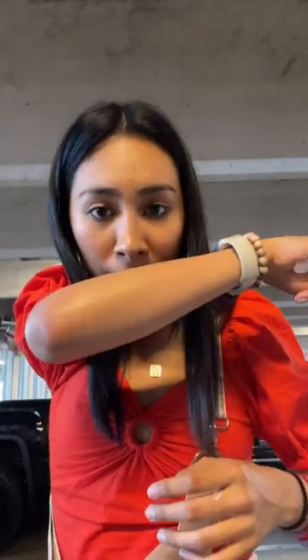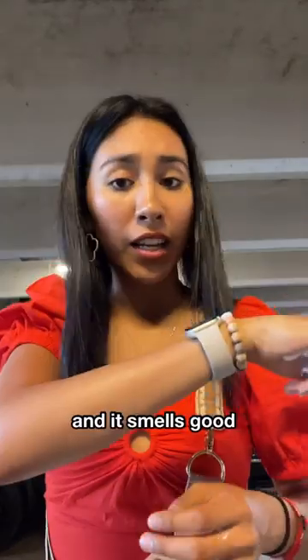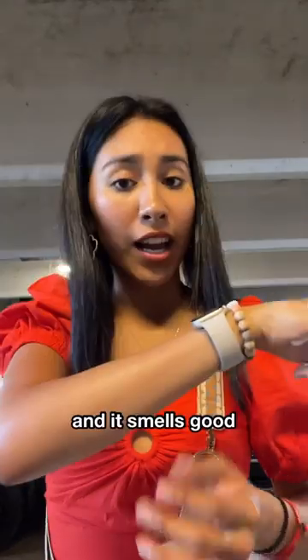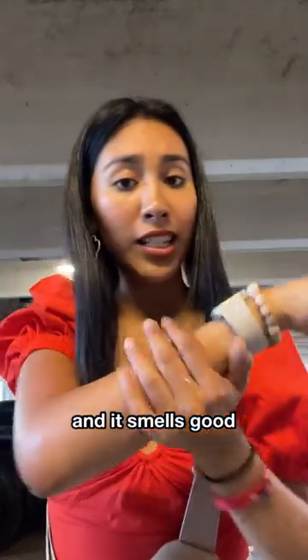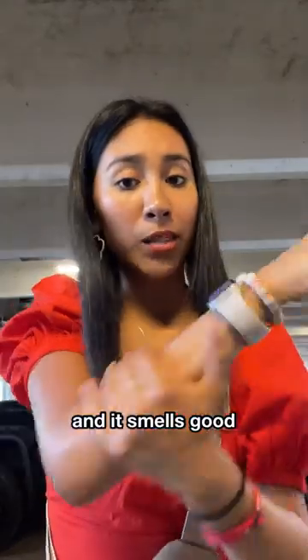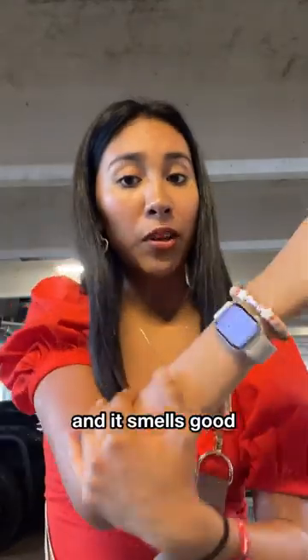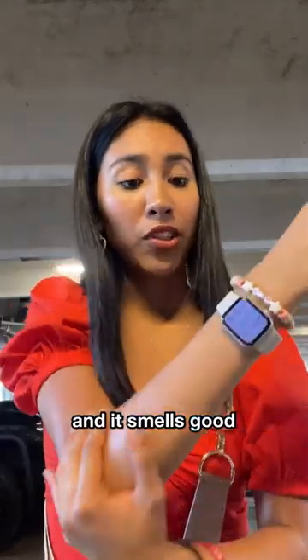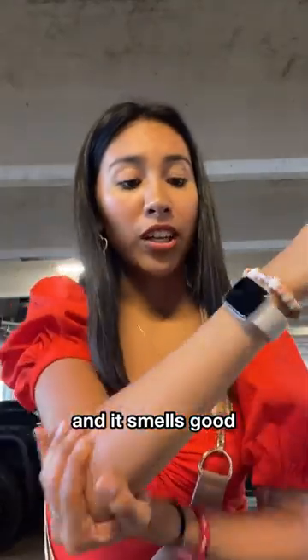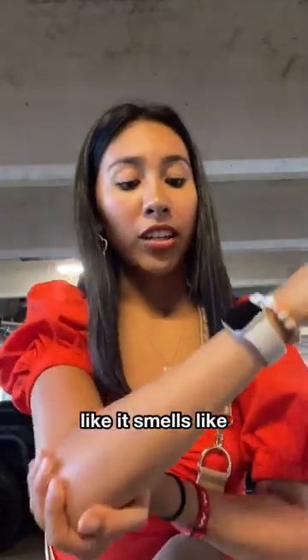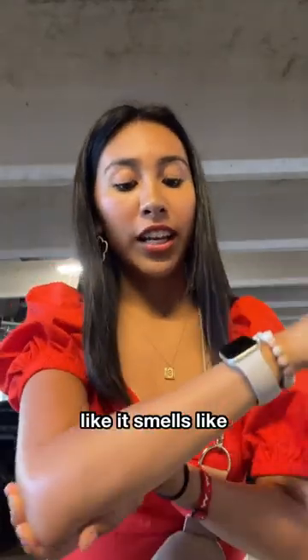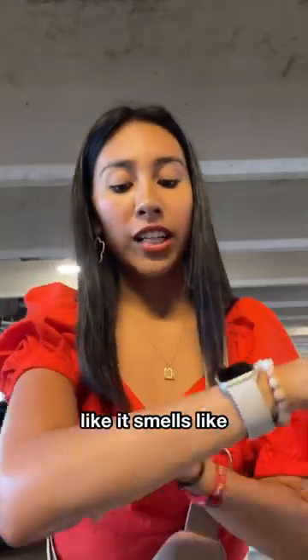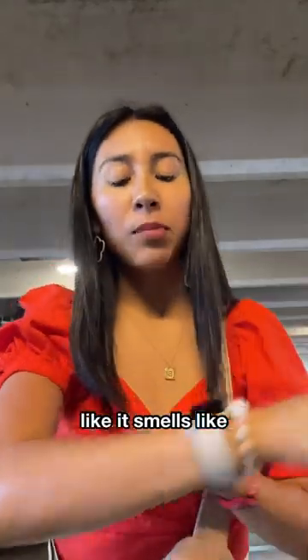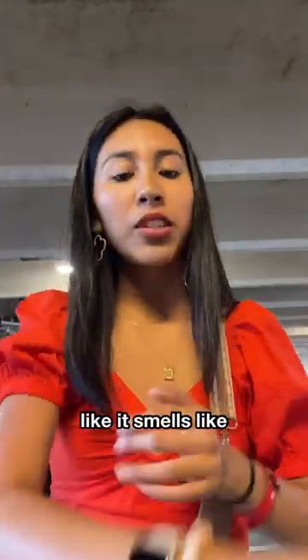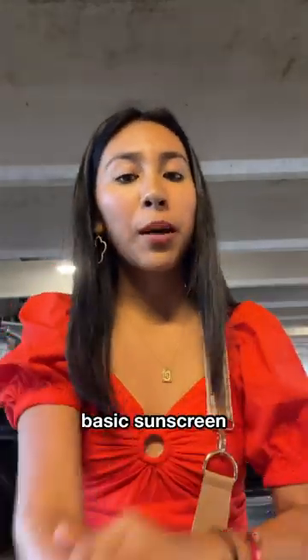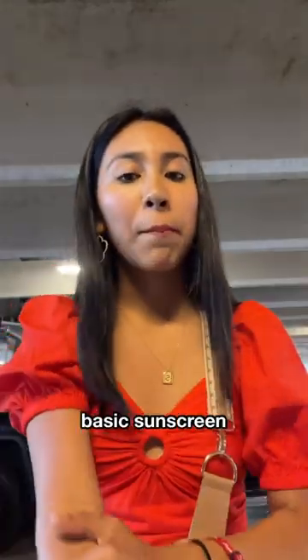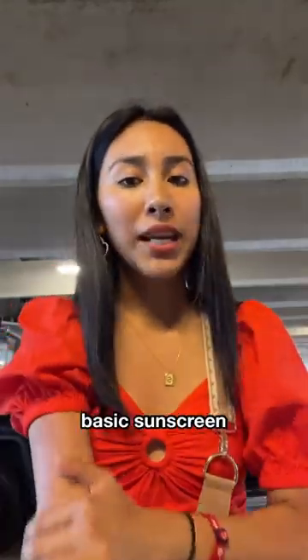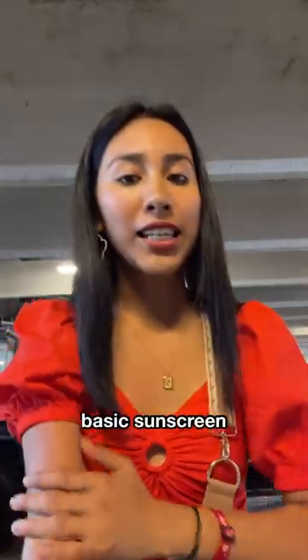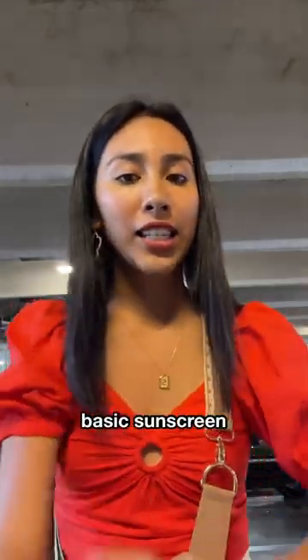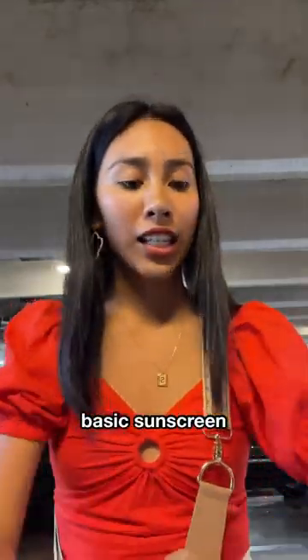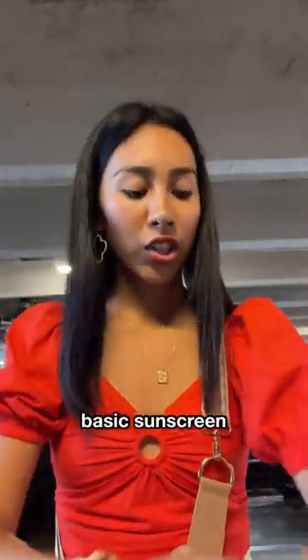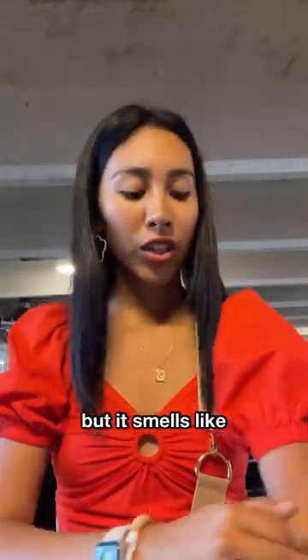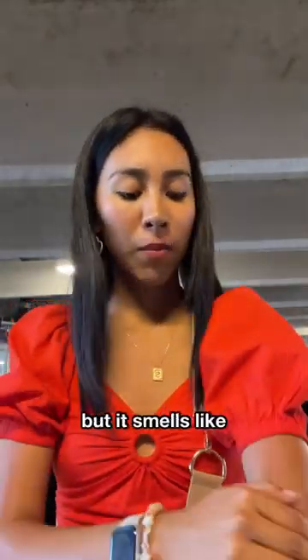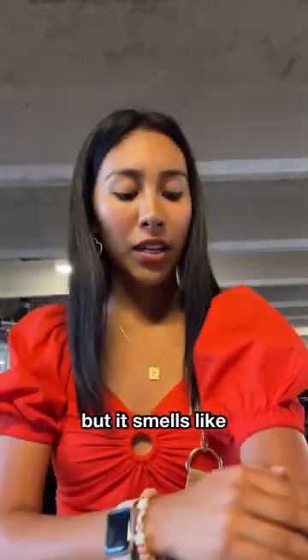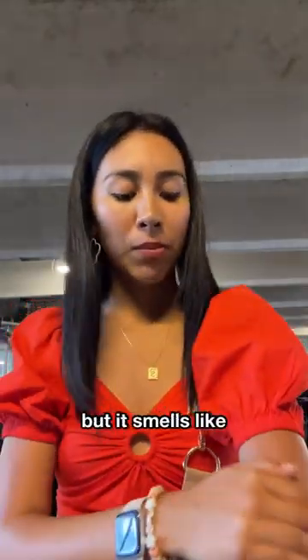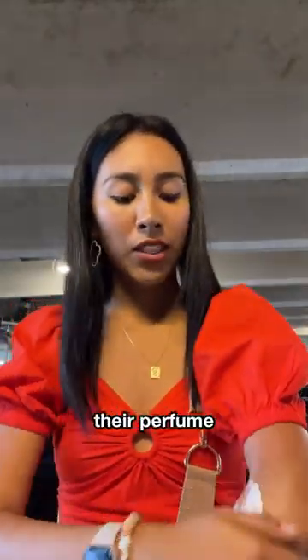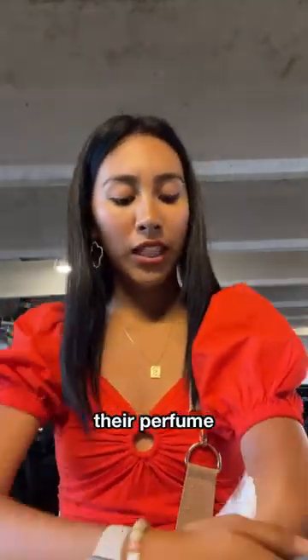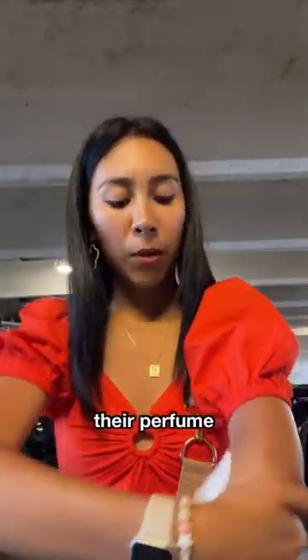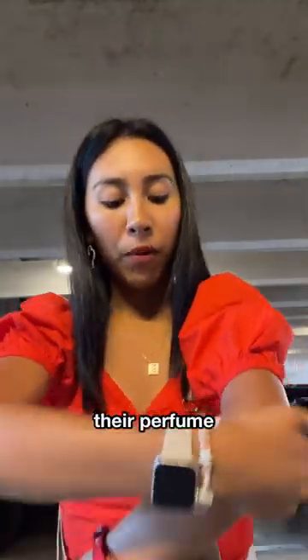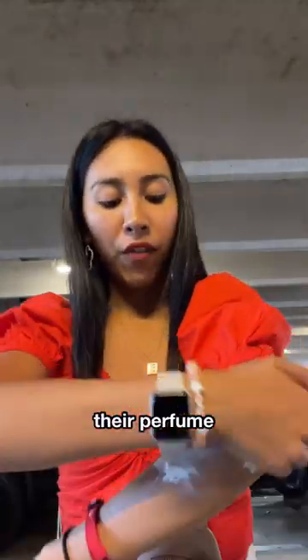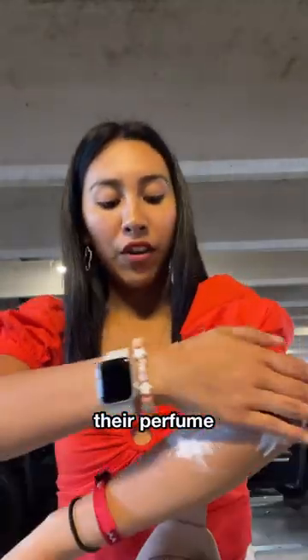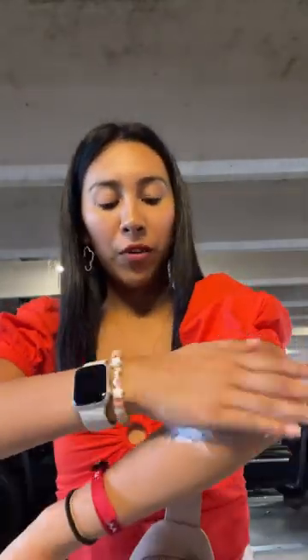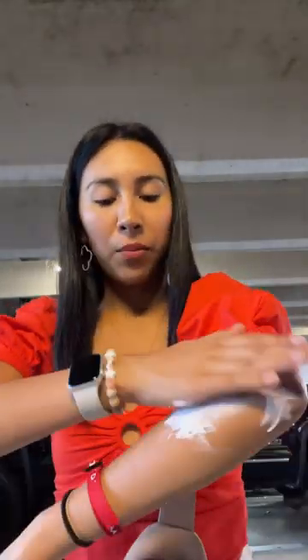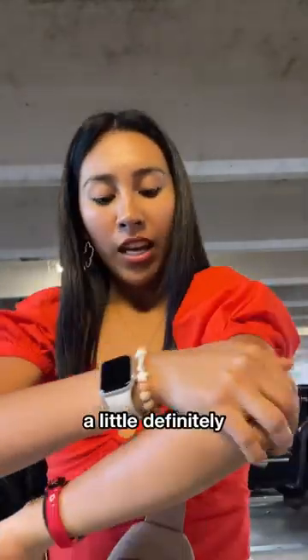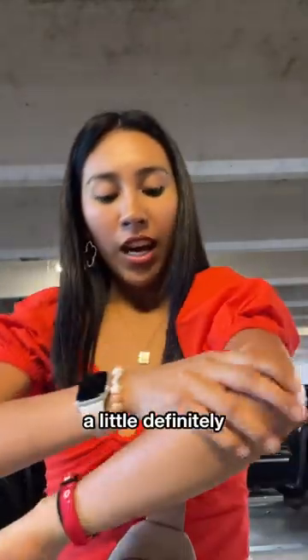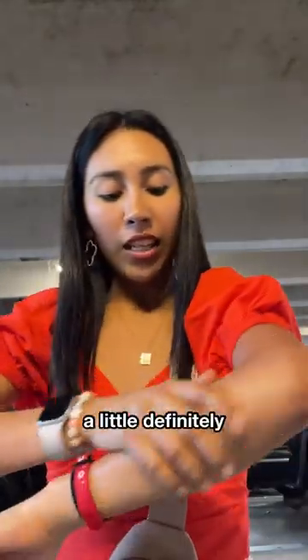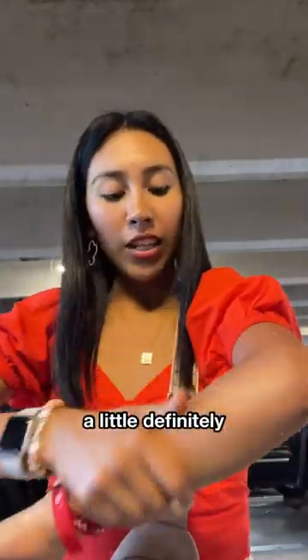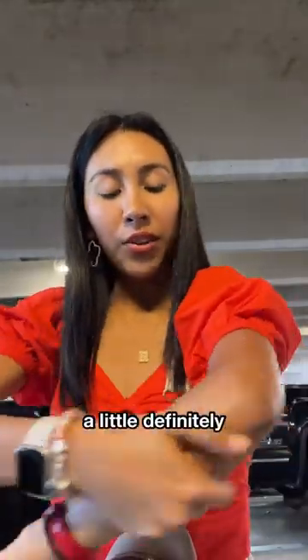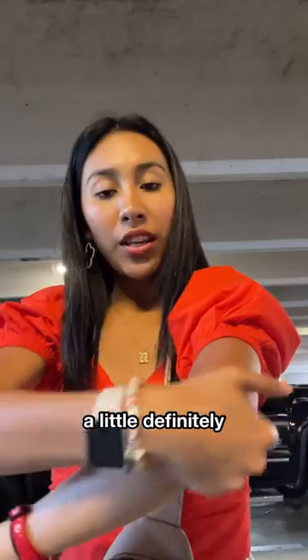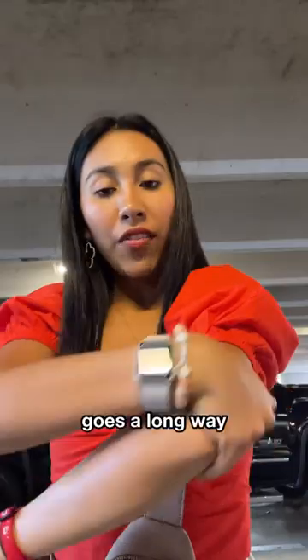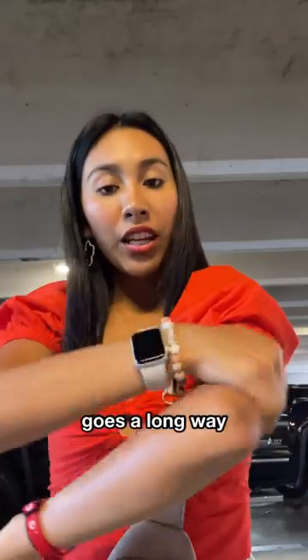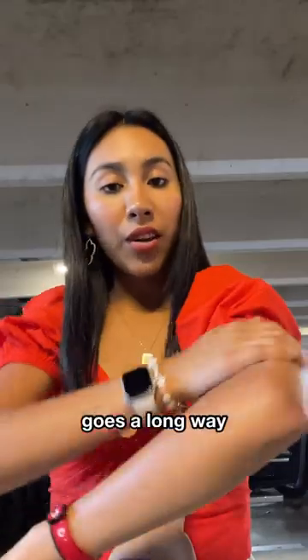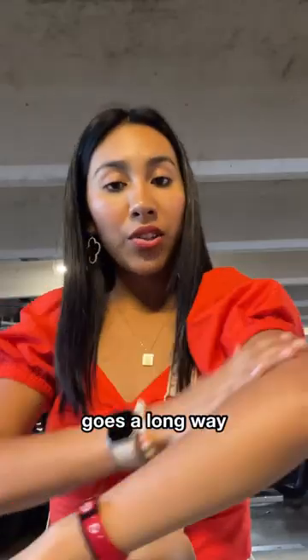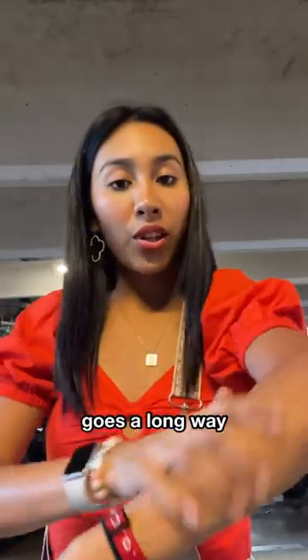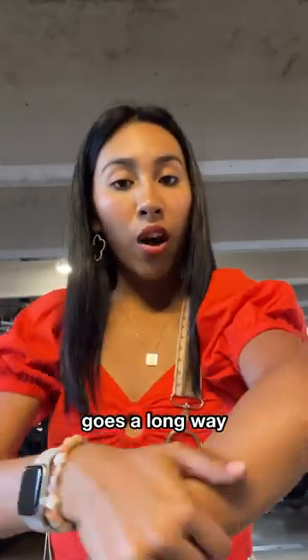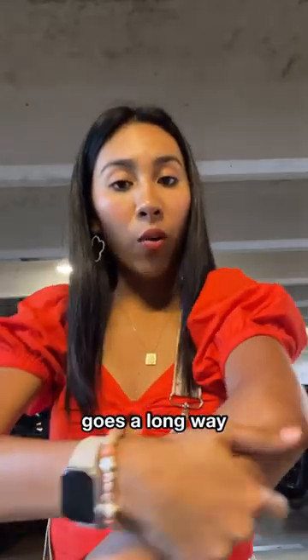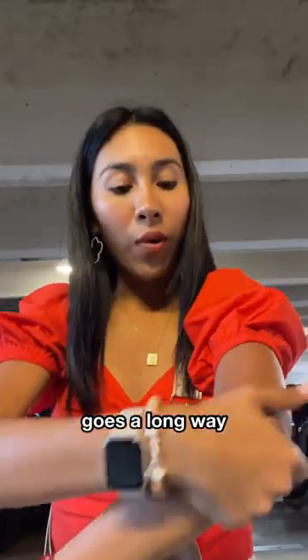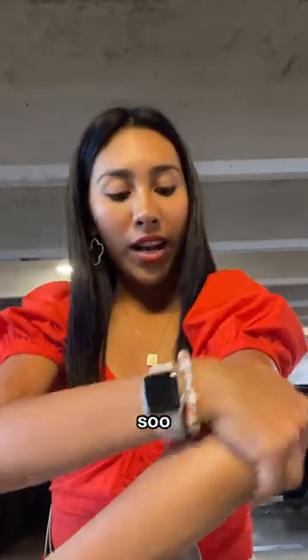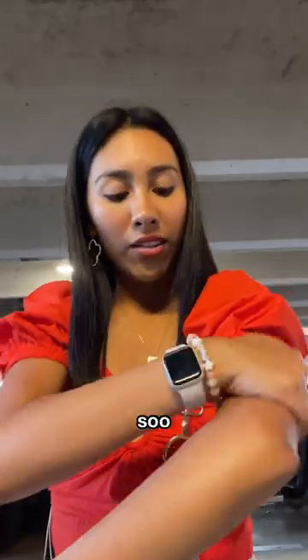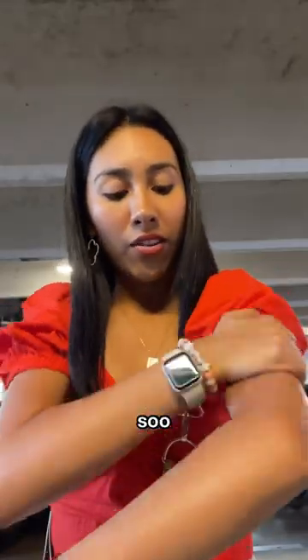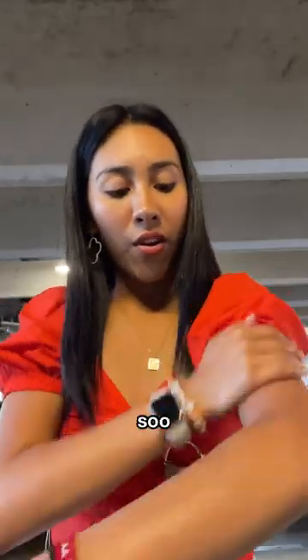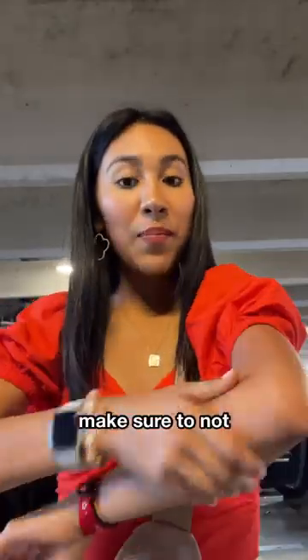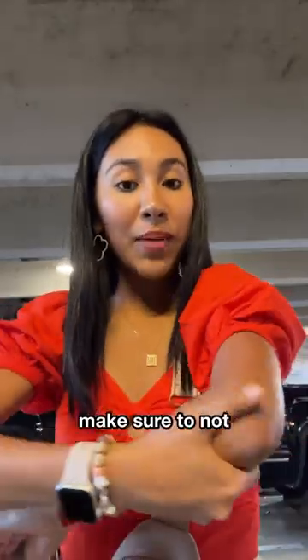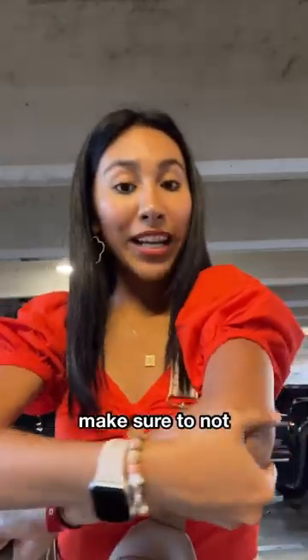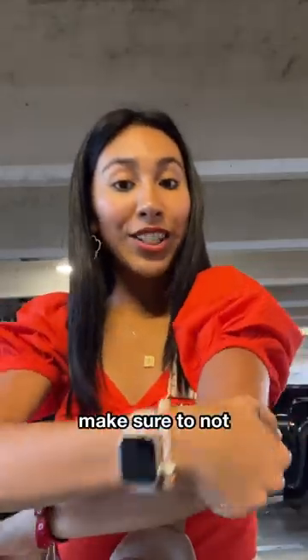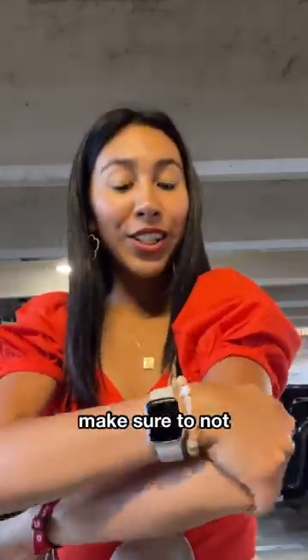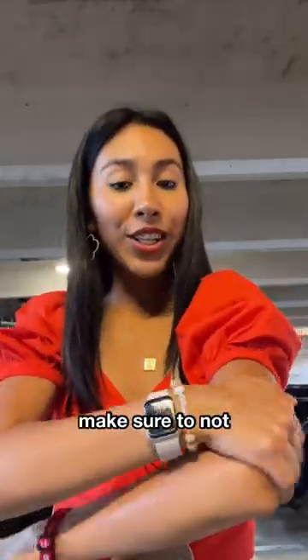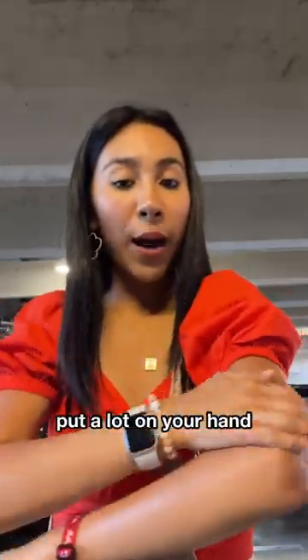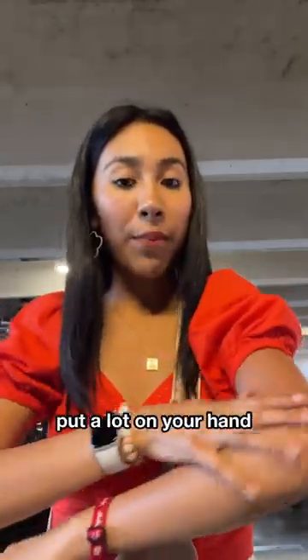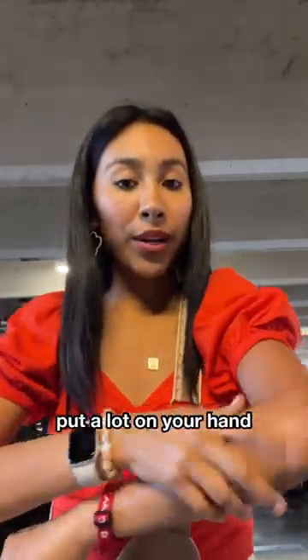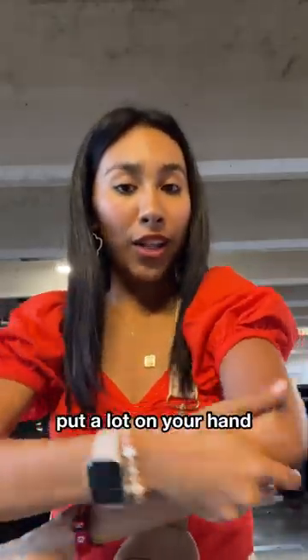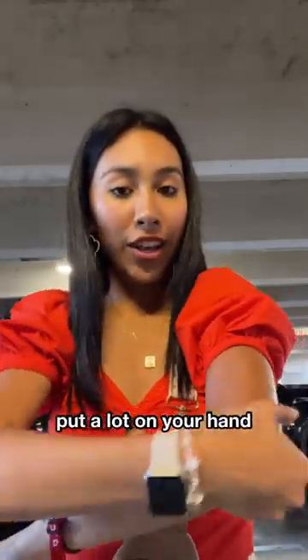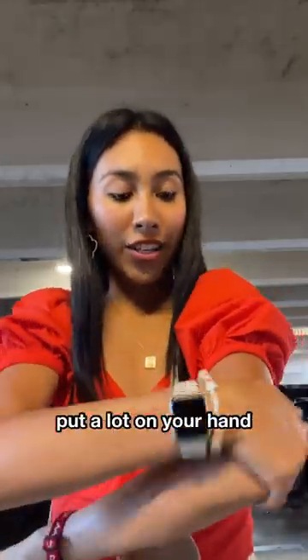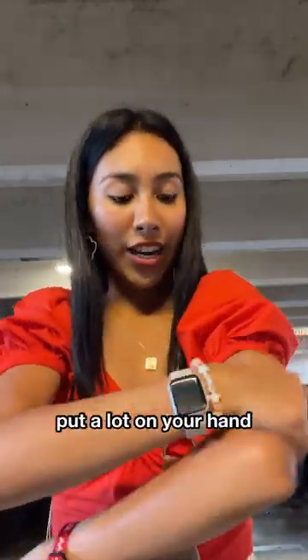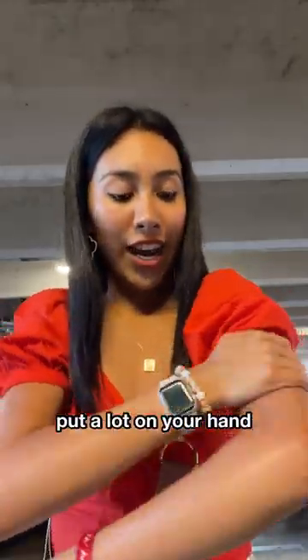And it smells good. It smells like basic sunscreen, but it smells like their perfume. A little definitely goes a long way, so make sure to not put a lot in your hand.